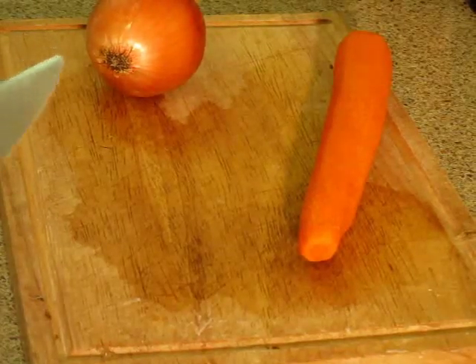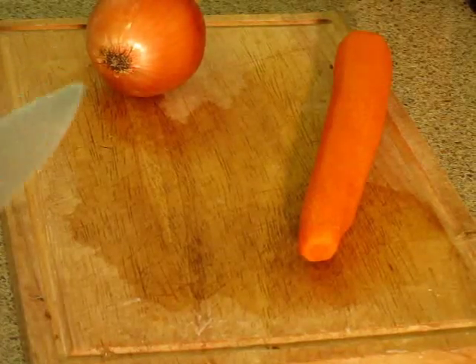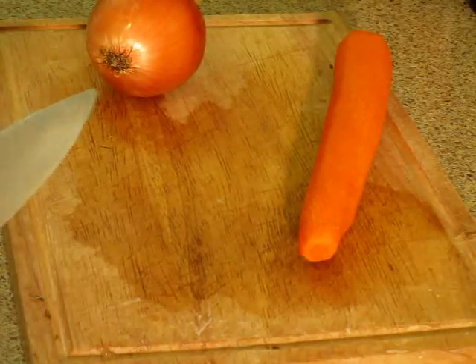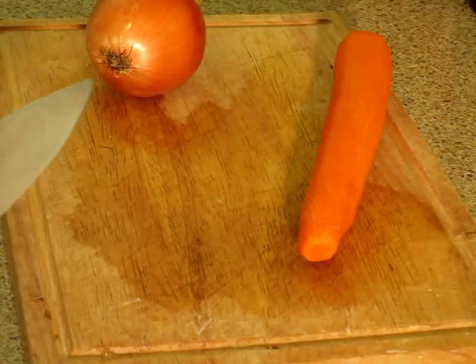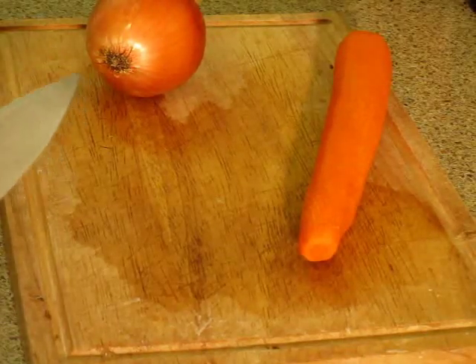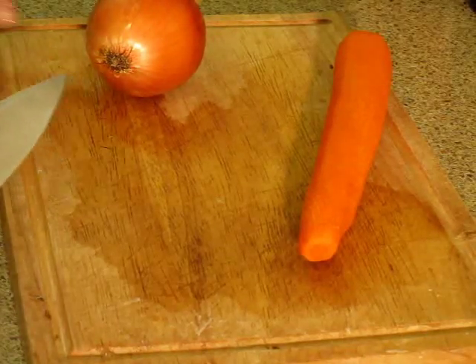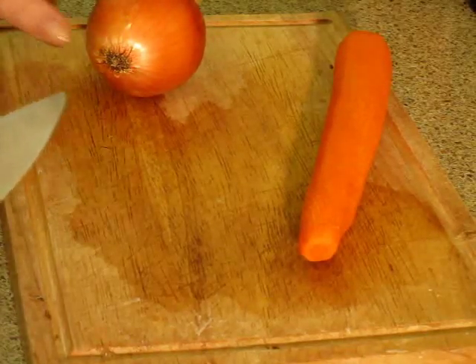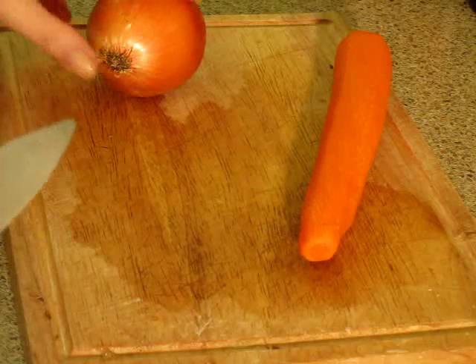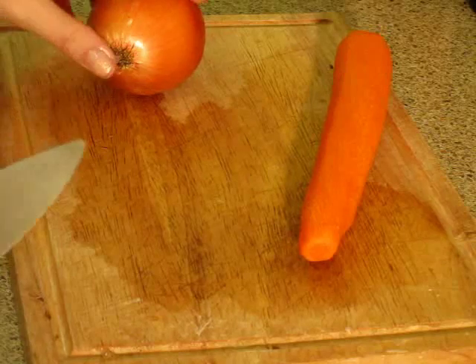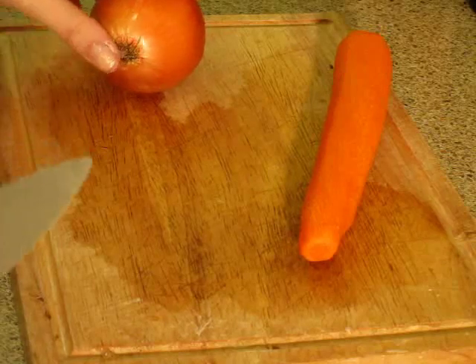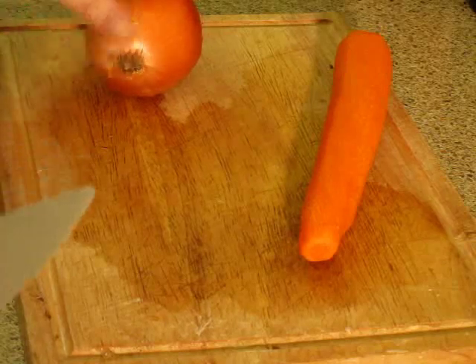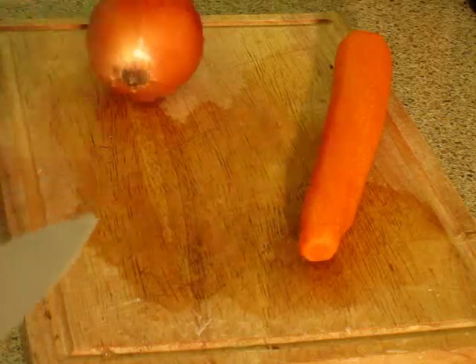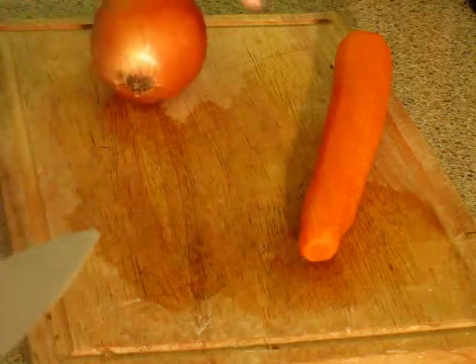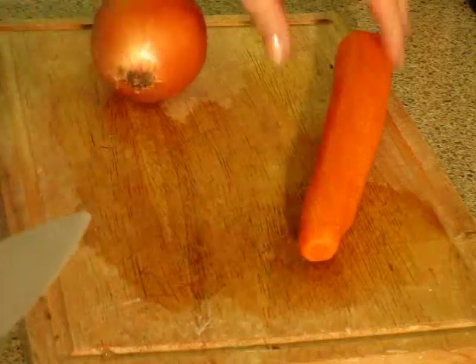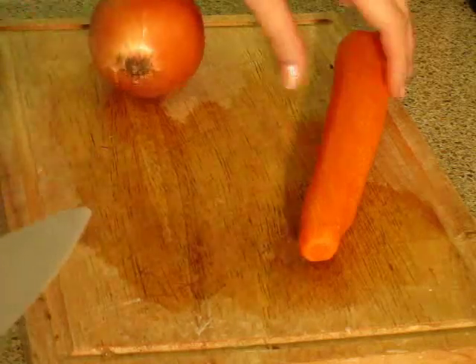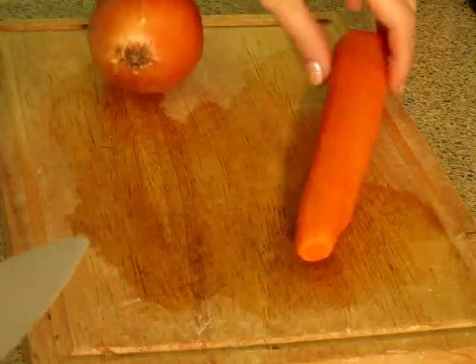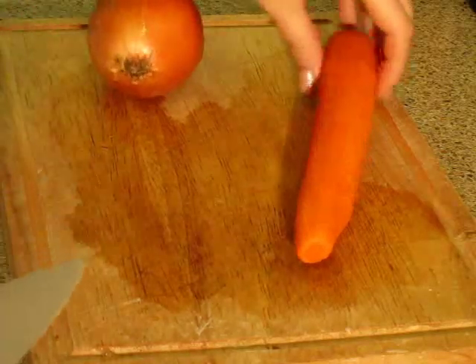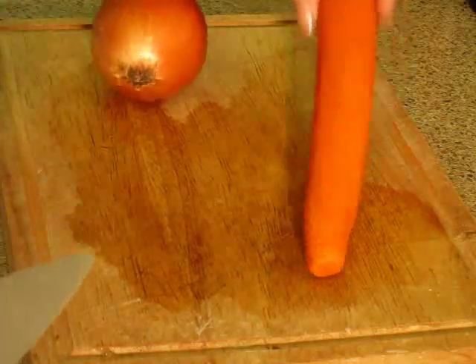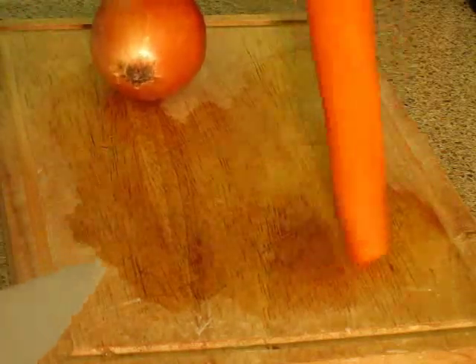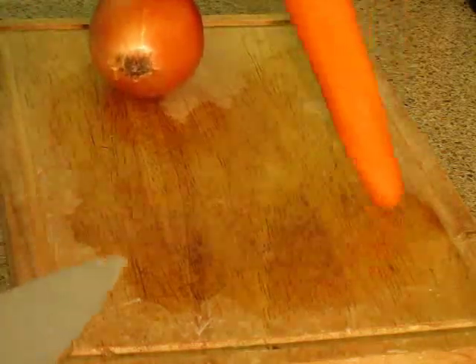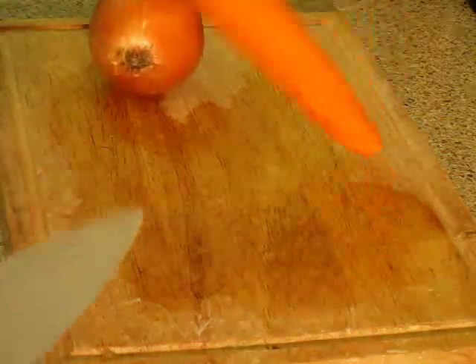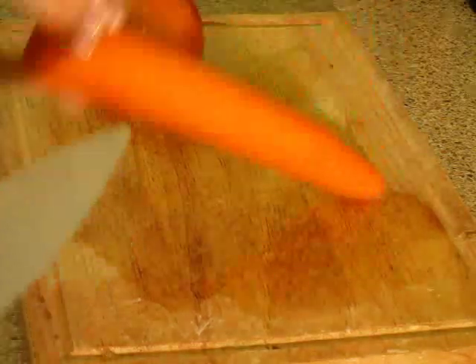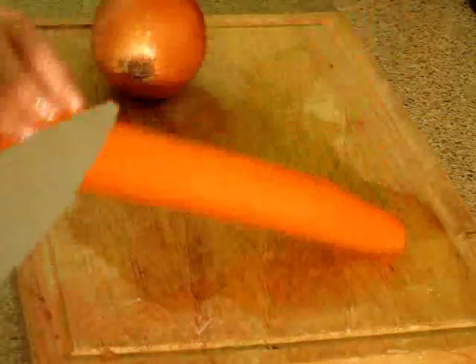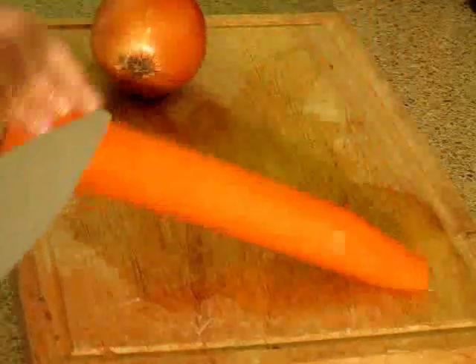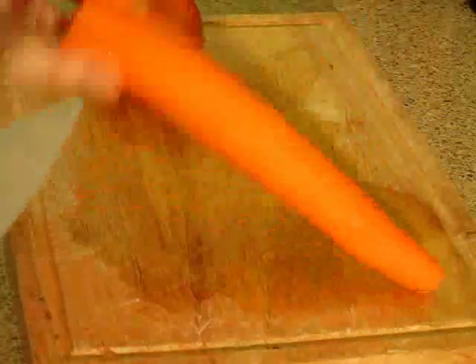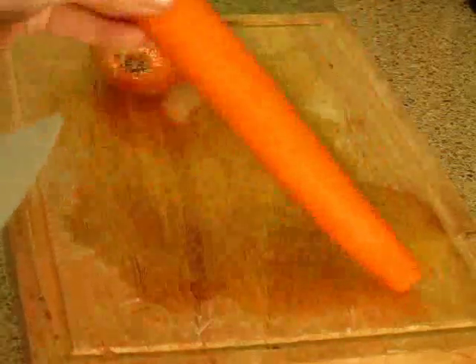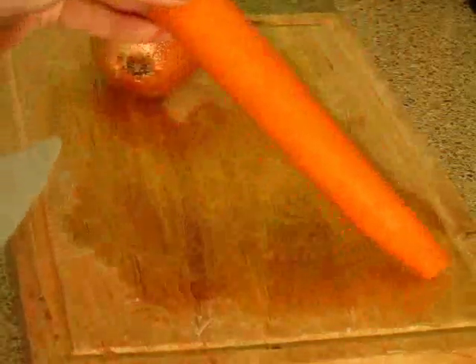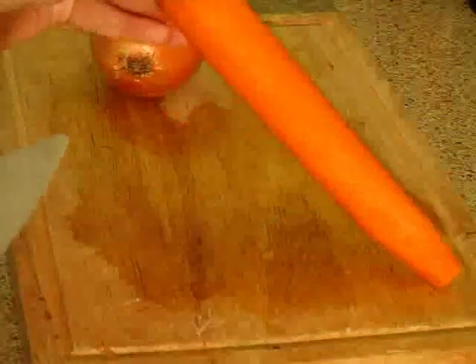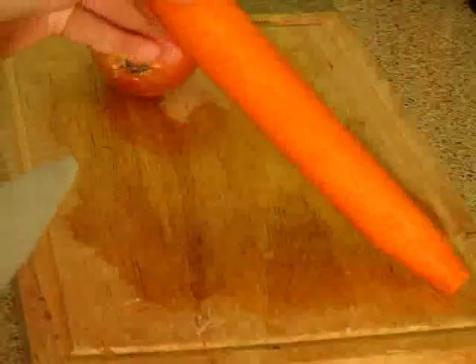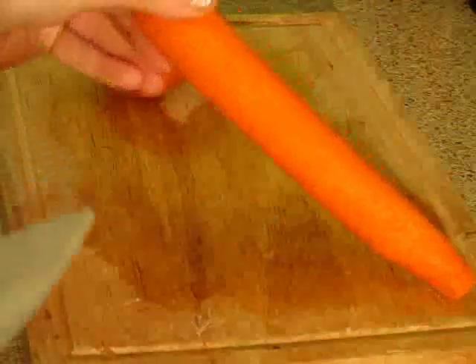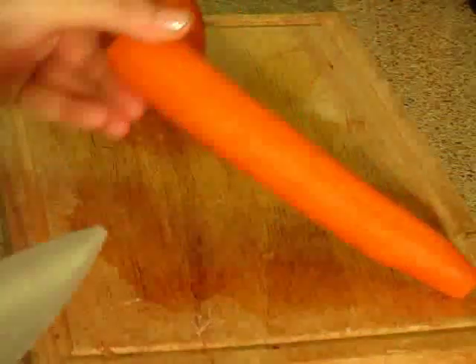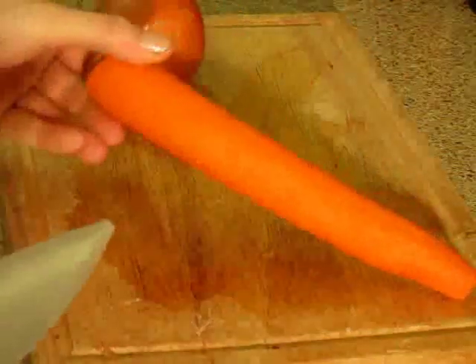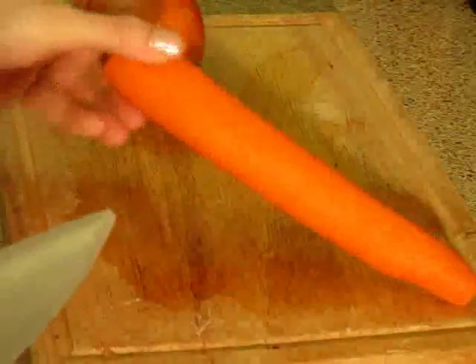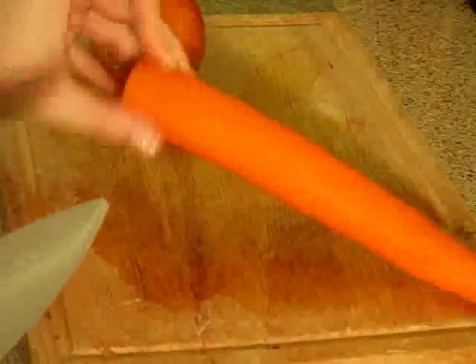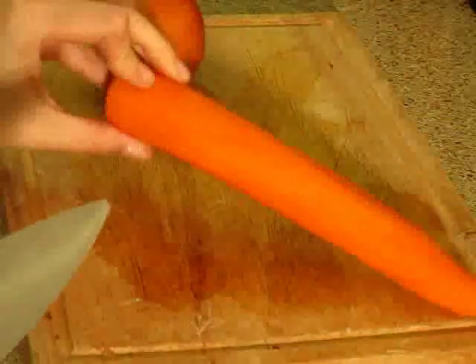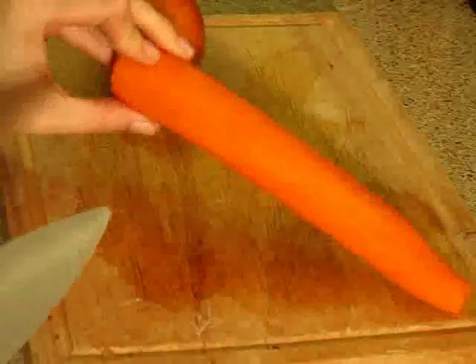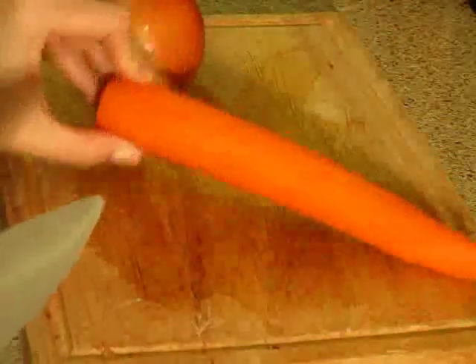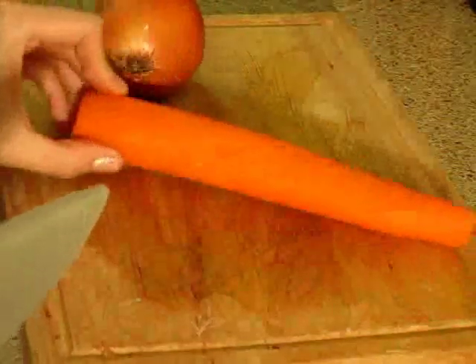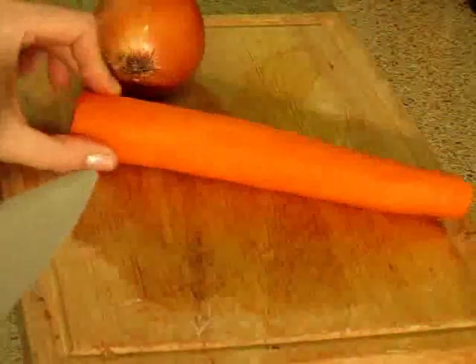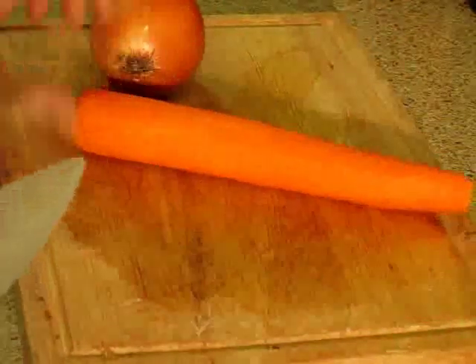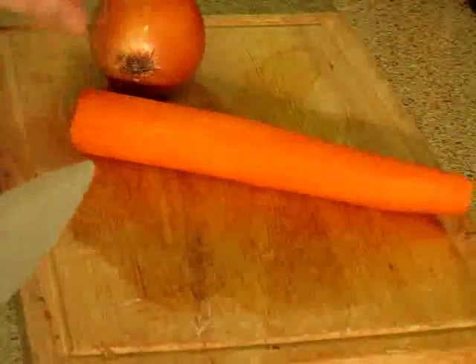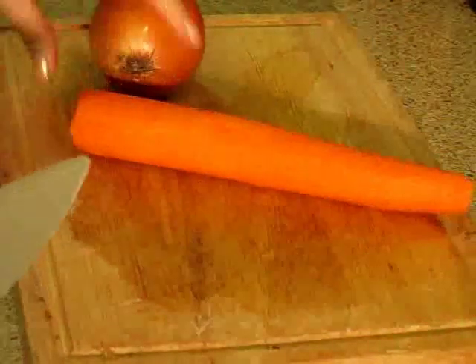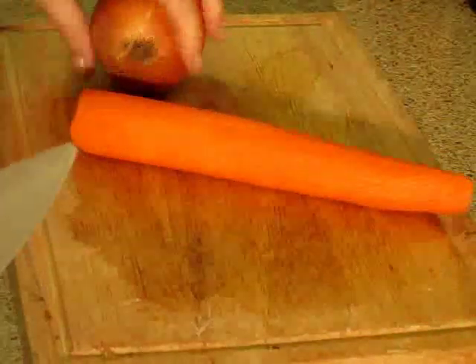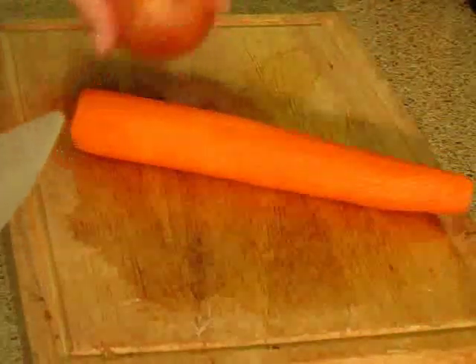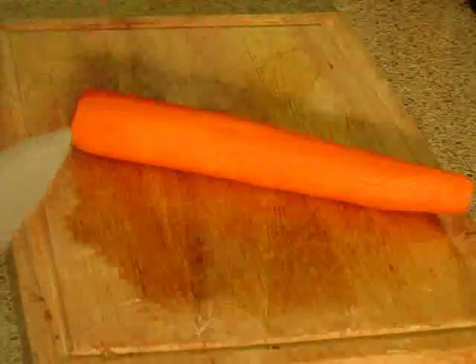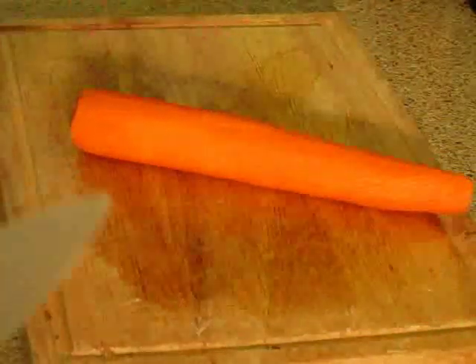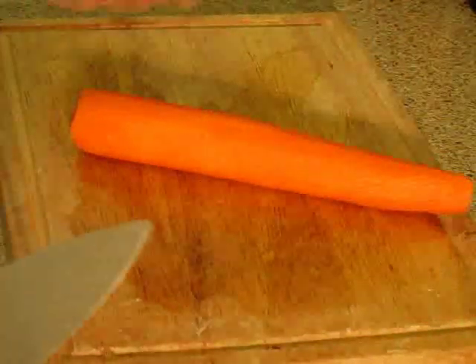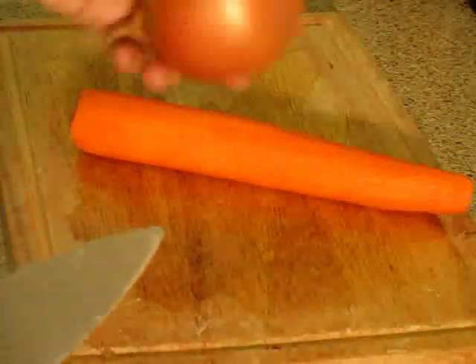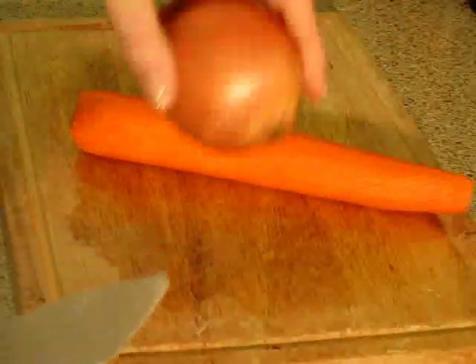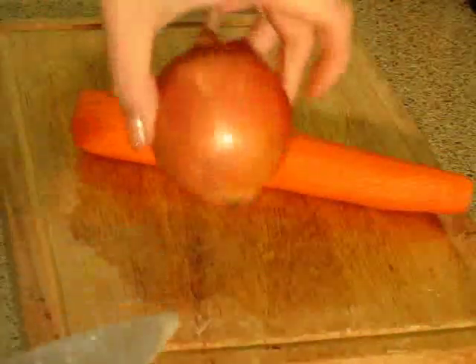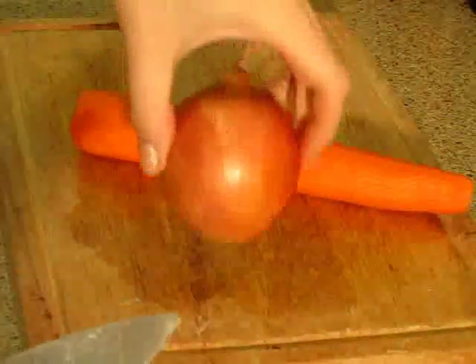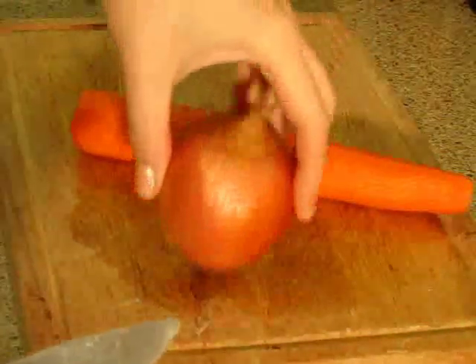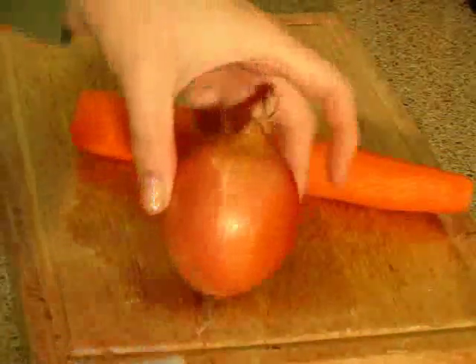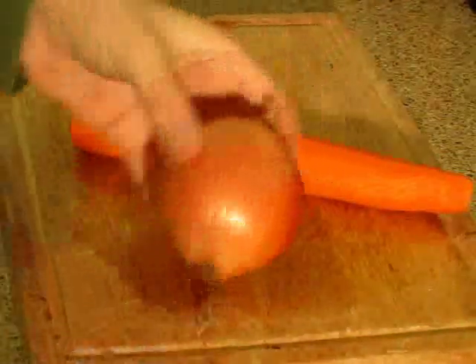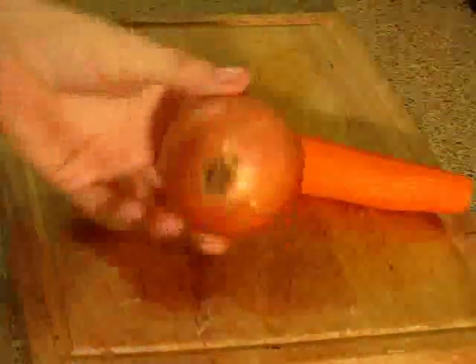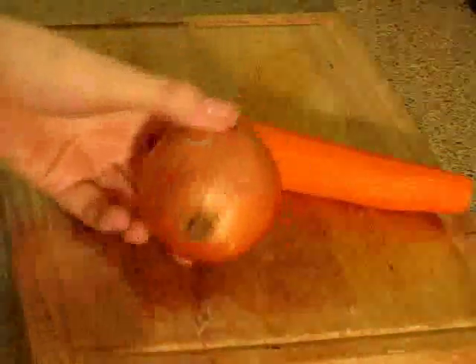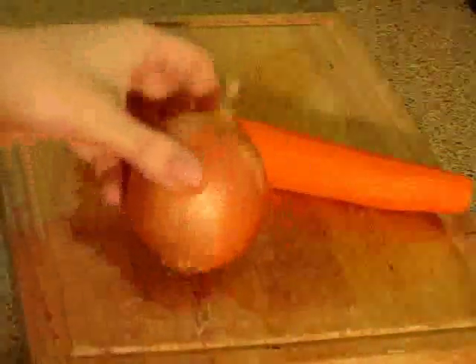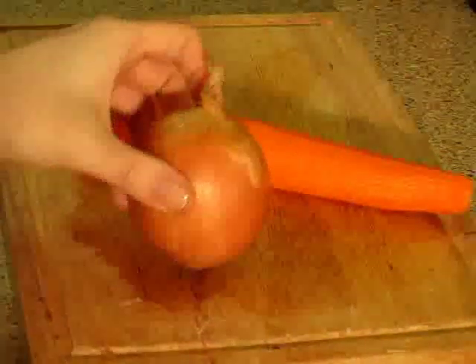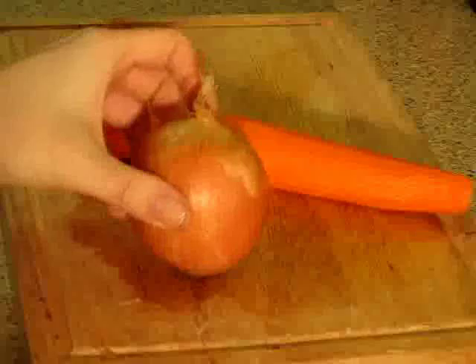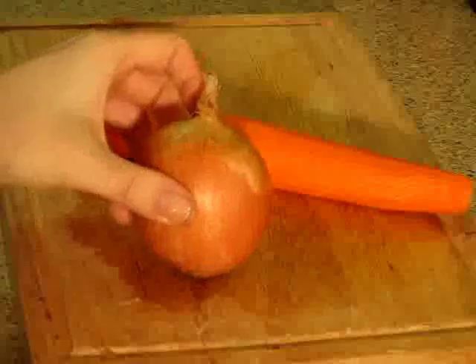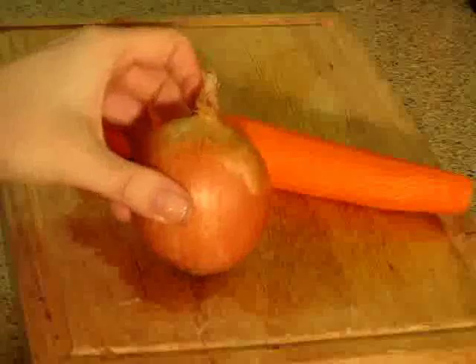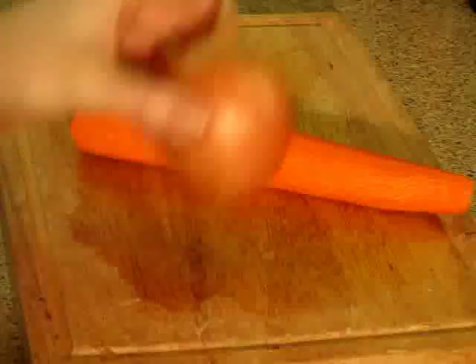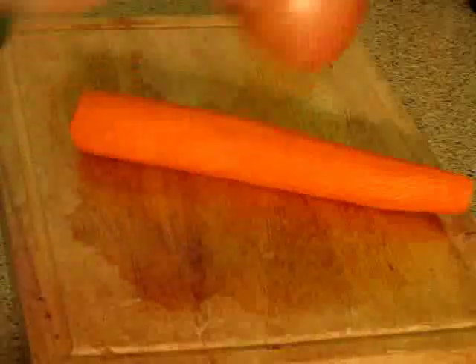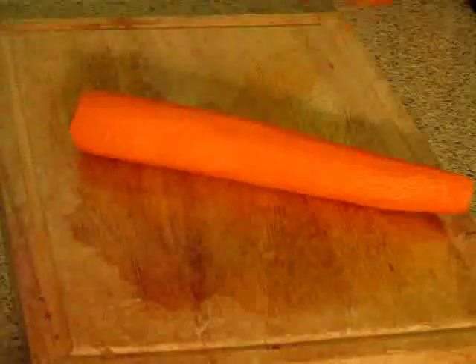Now I'm going to finely dice one large carrot and one medium onion.